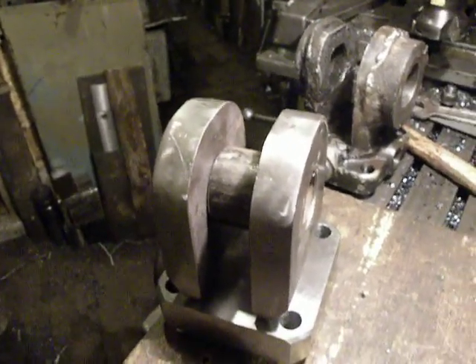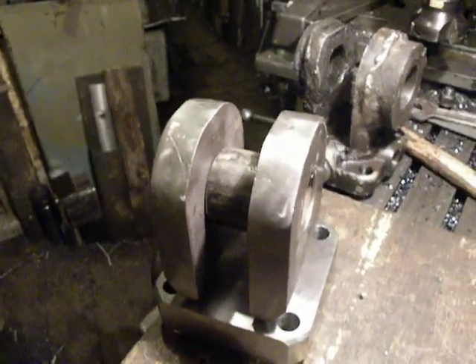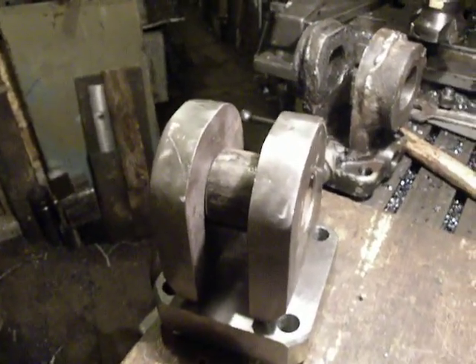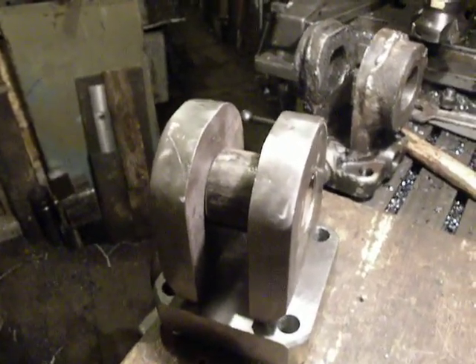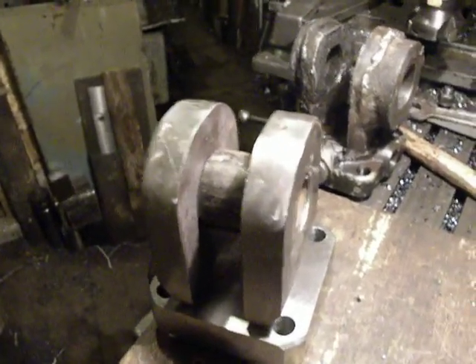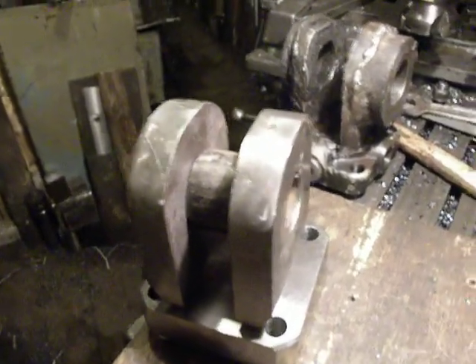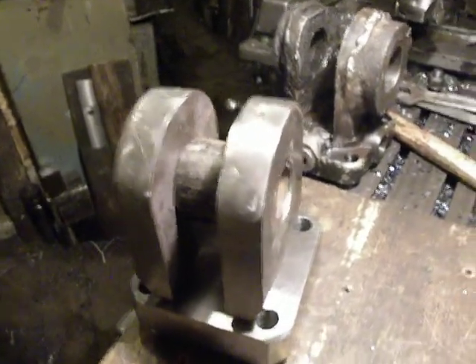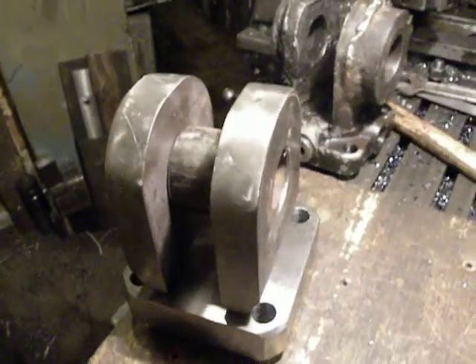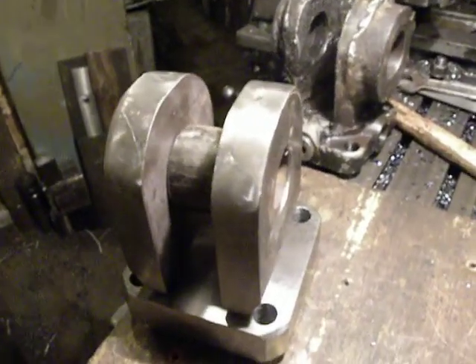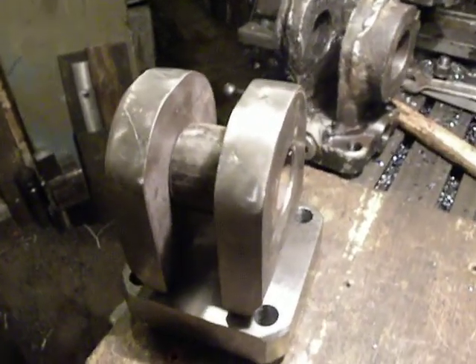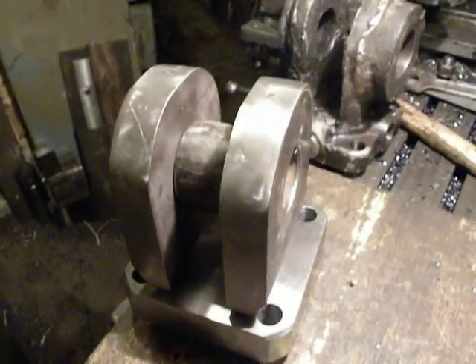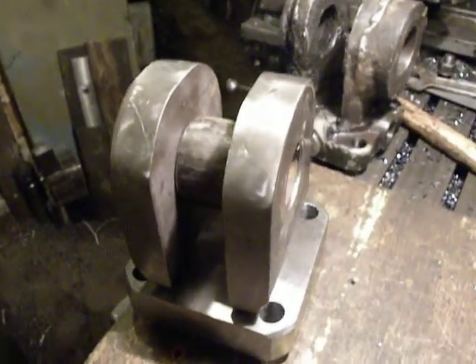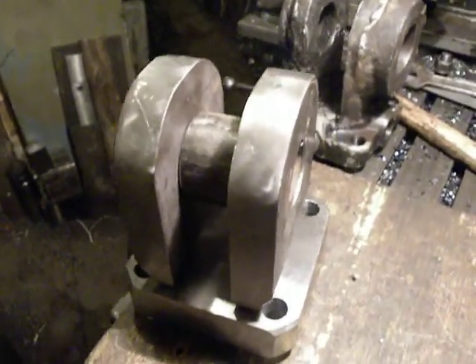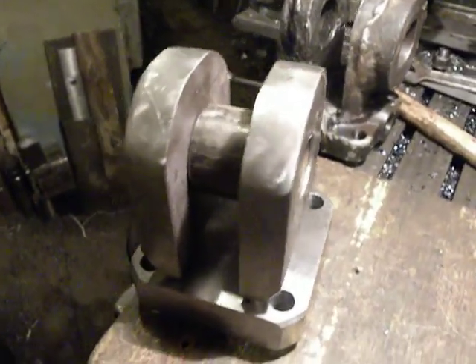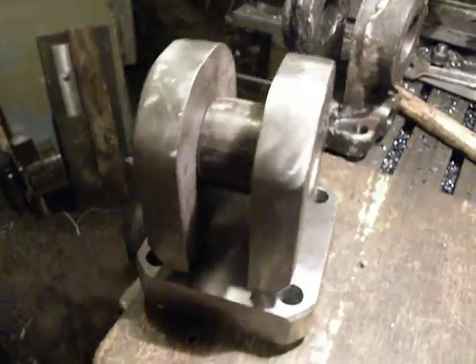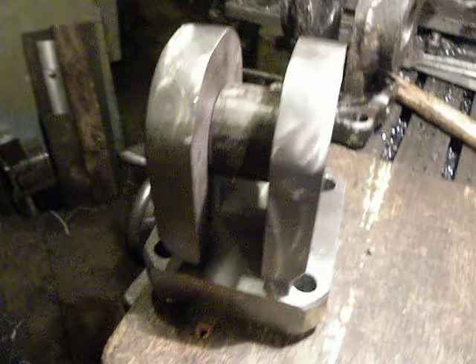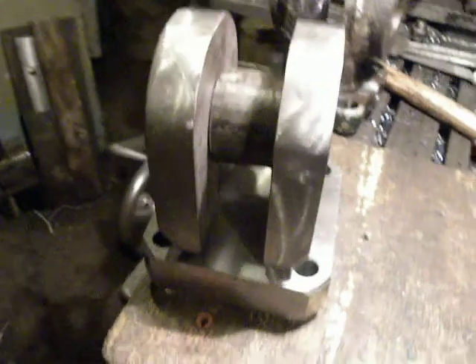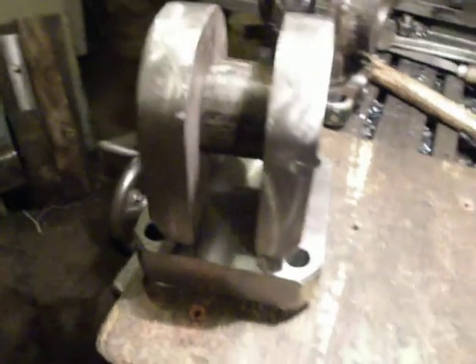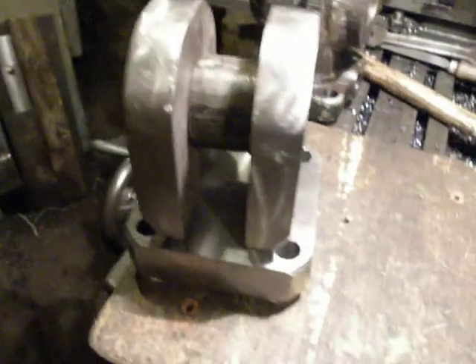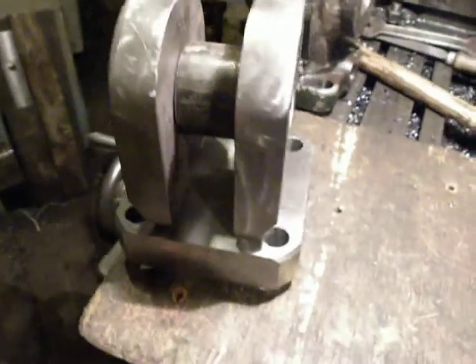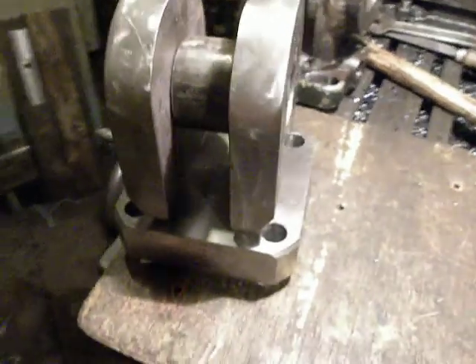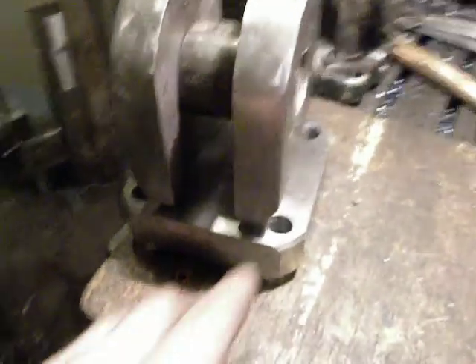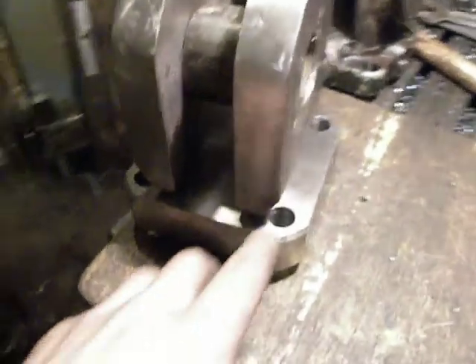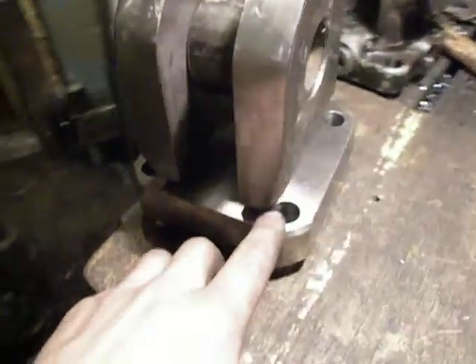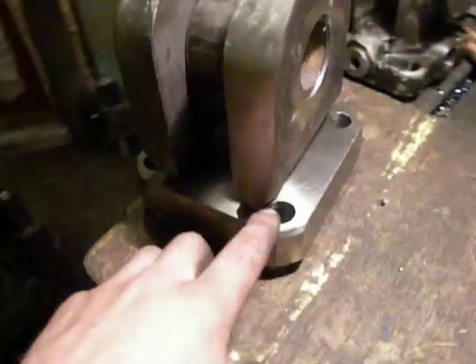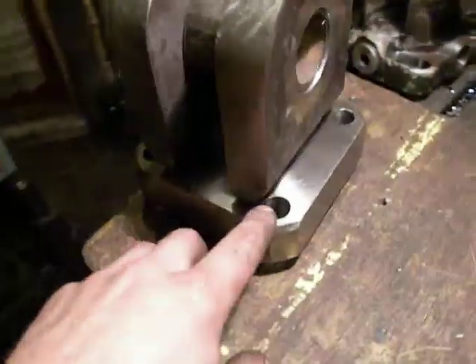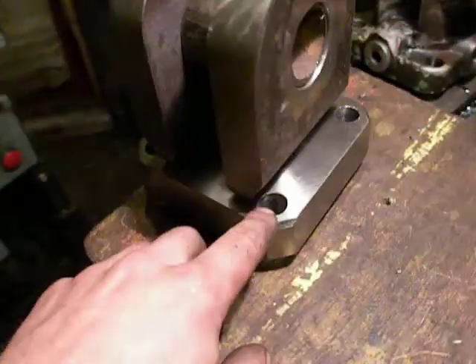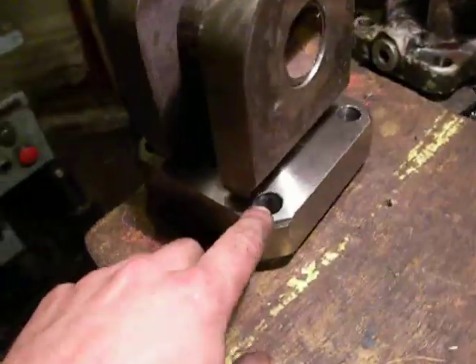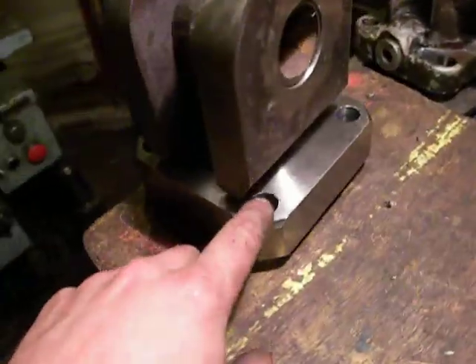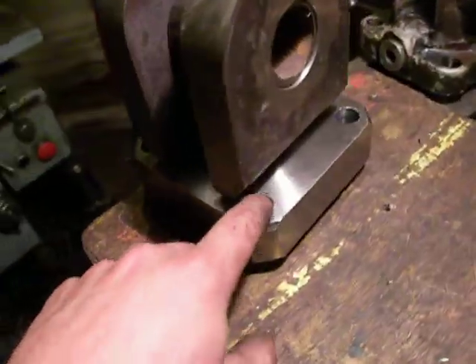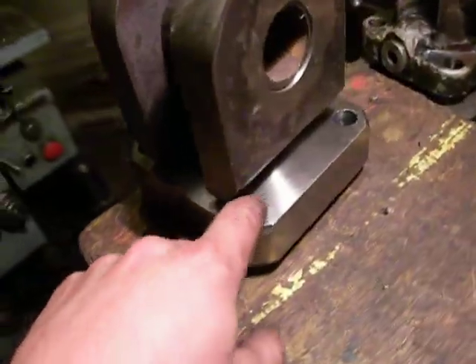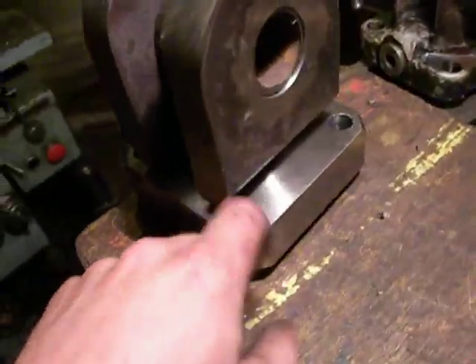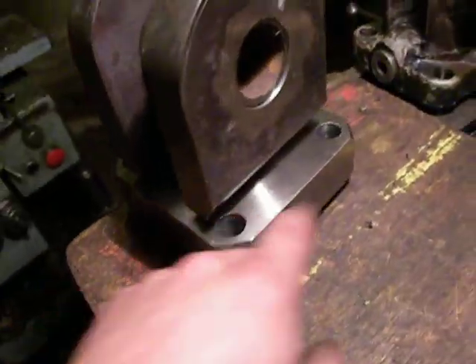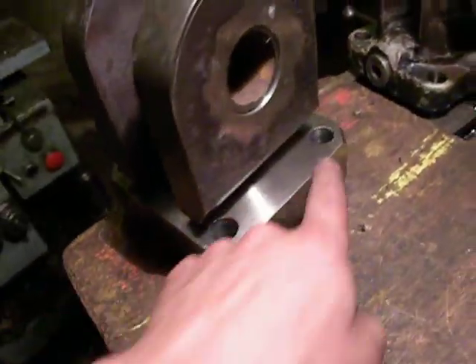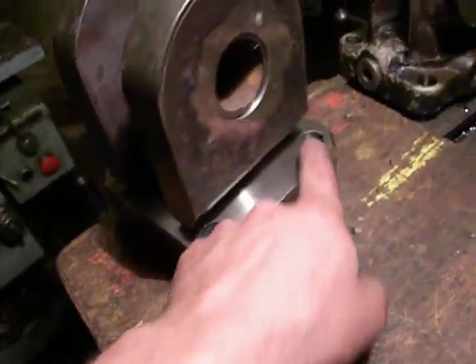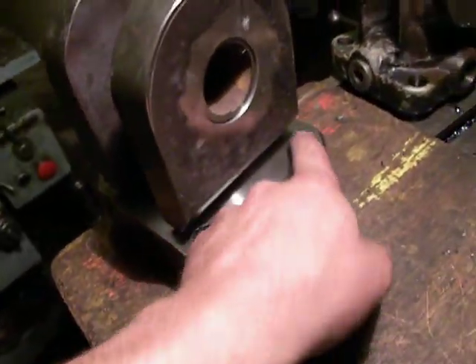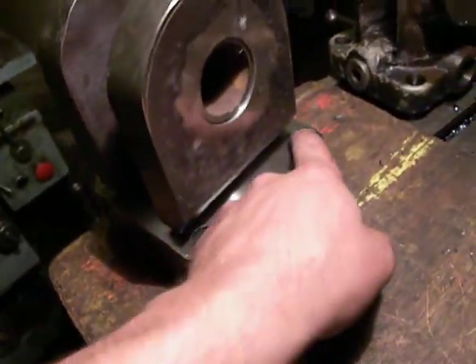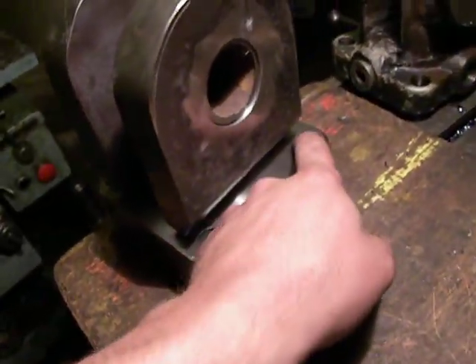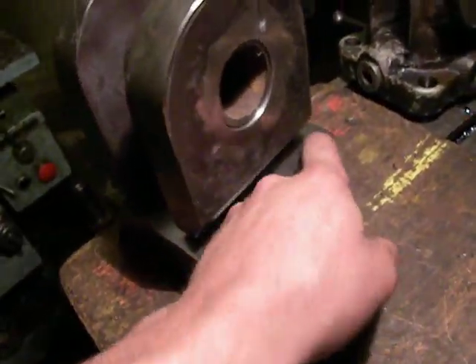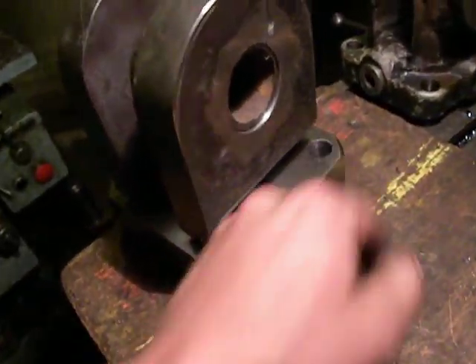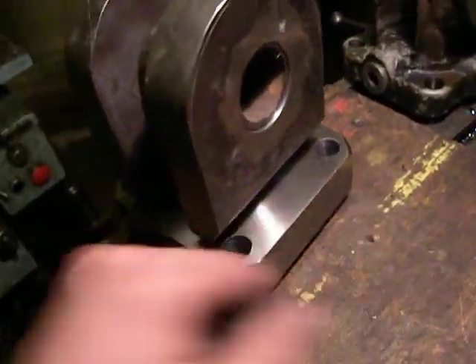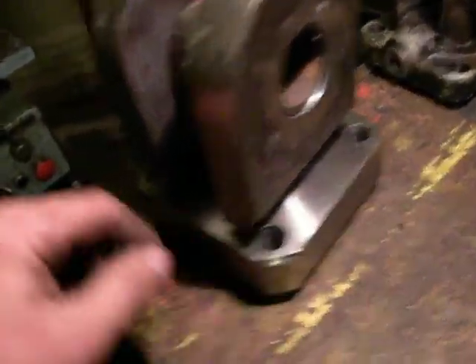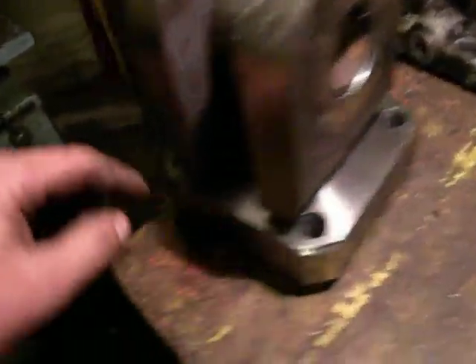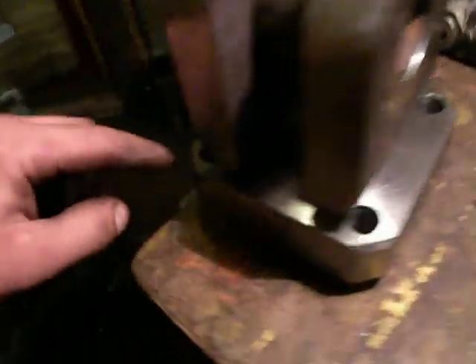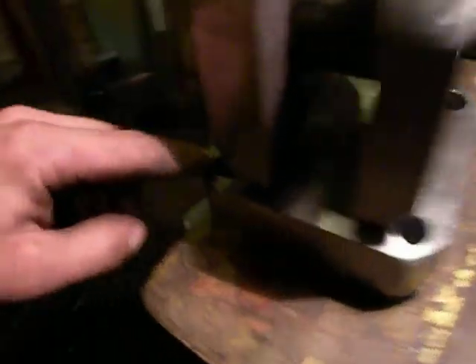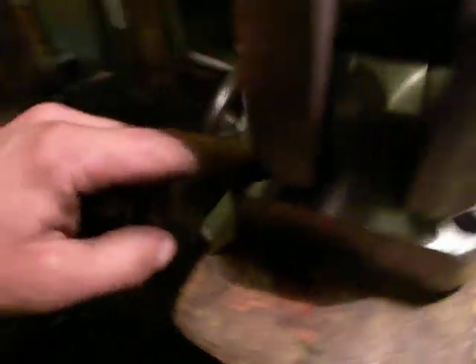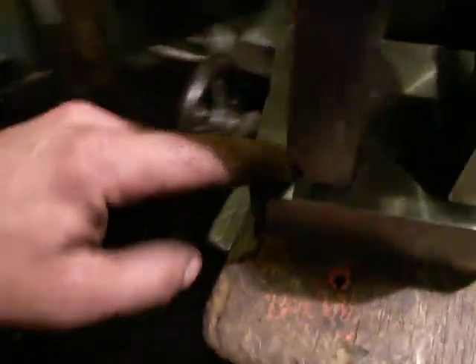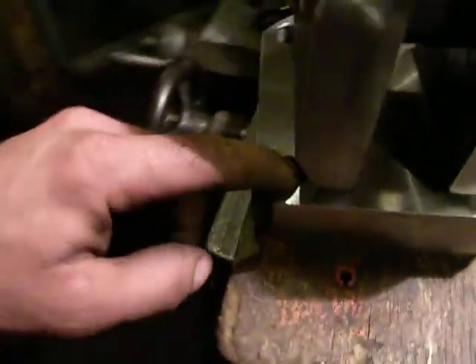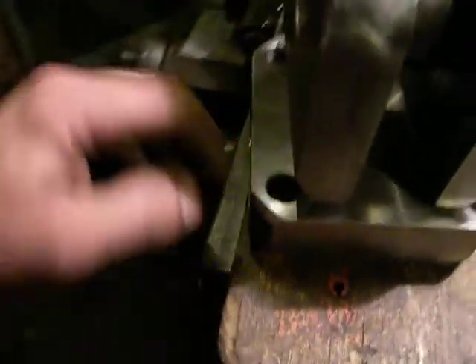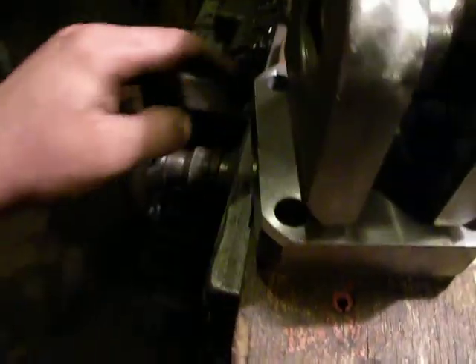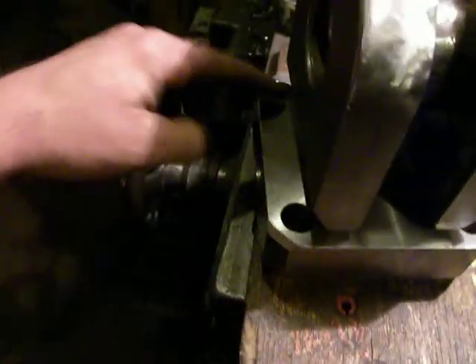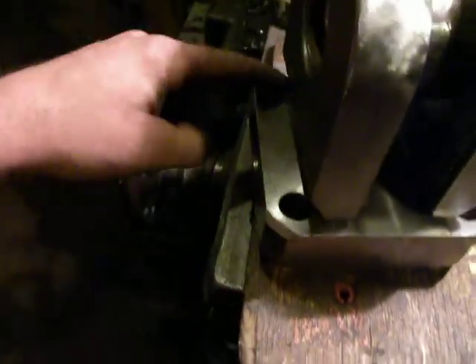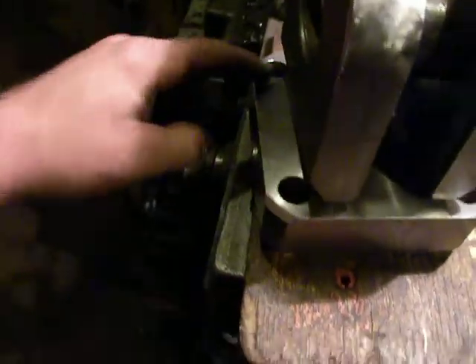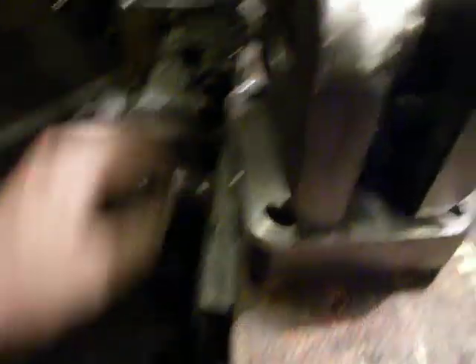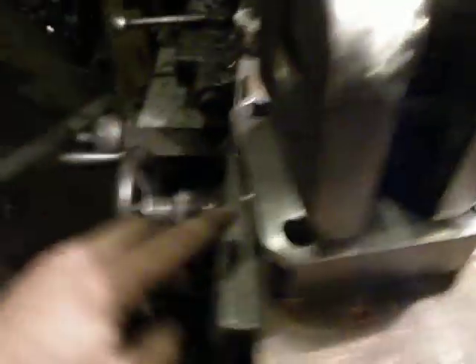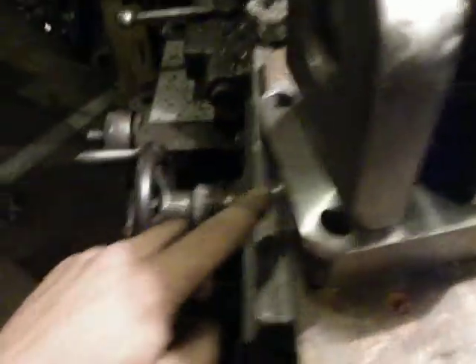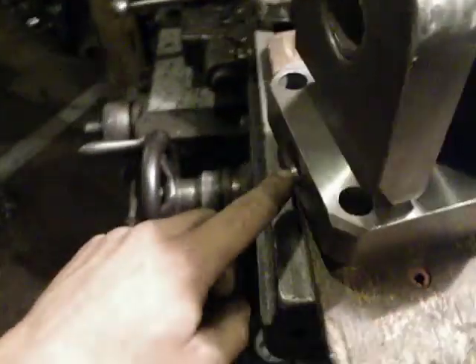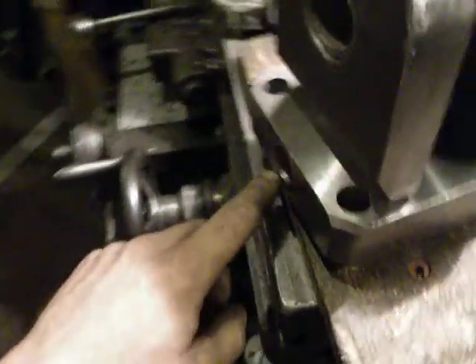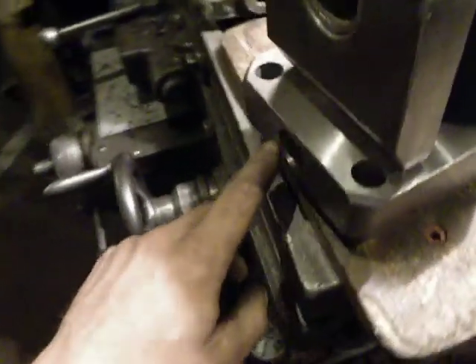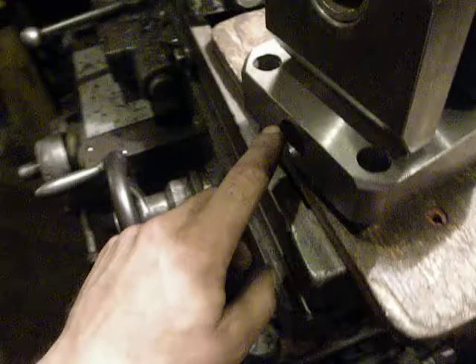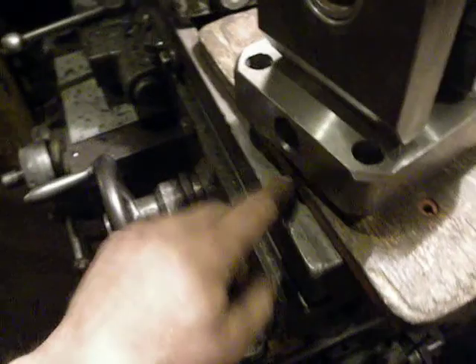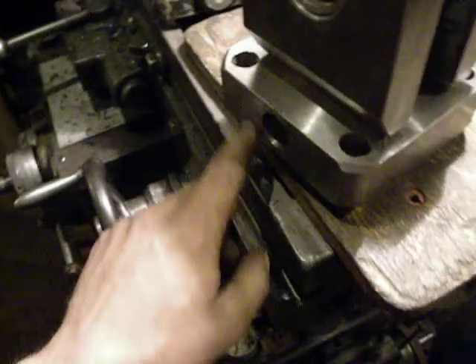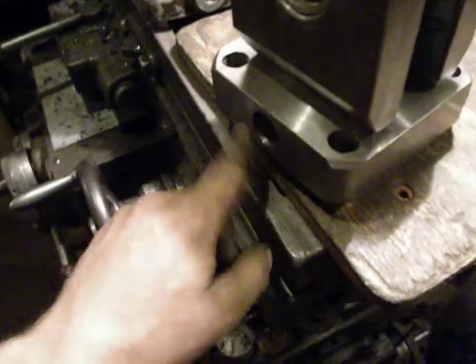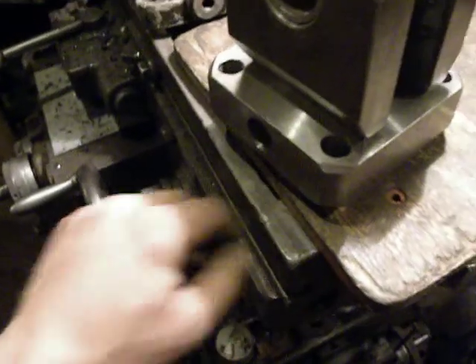And the last operation will be to cut the threads over here and here.